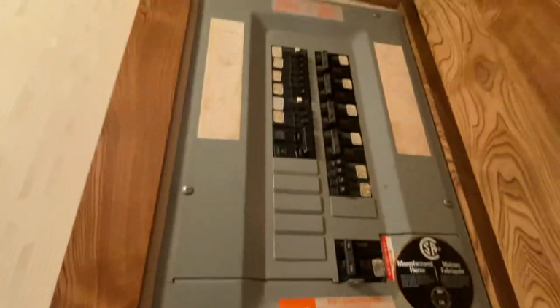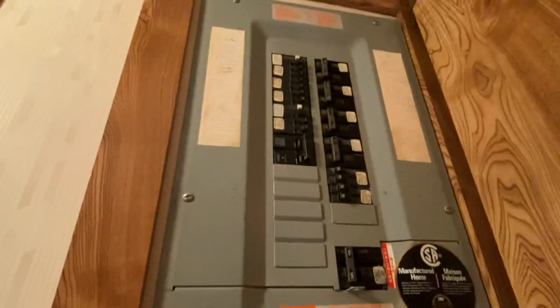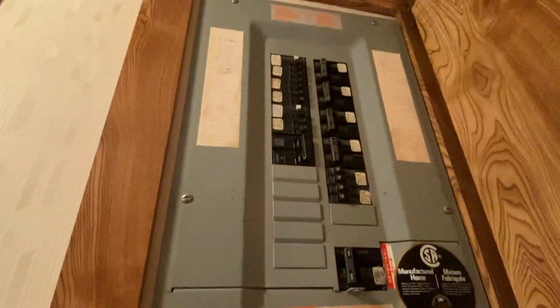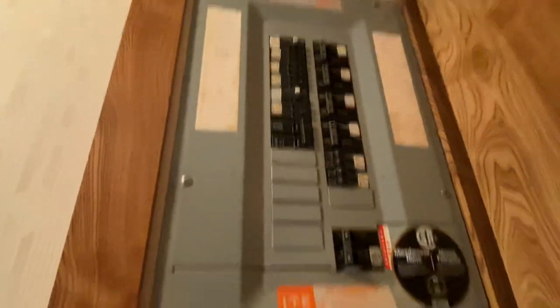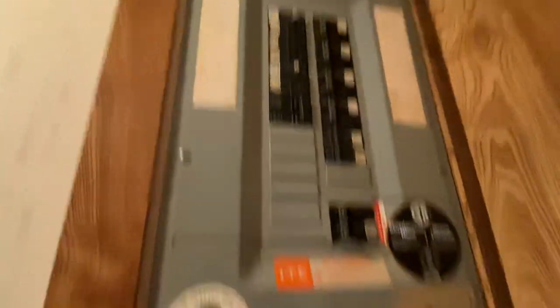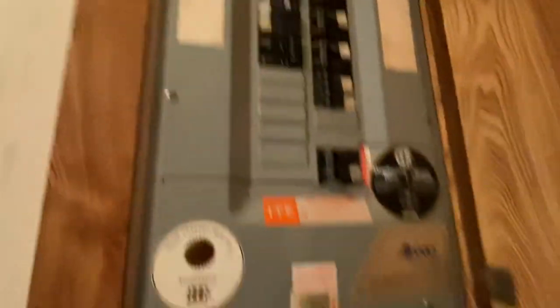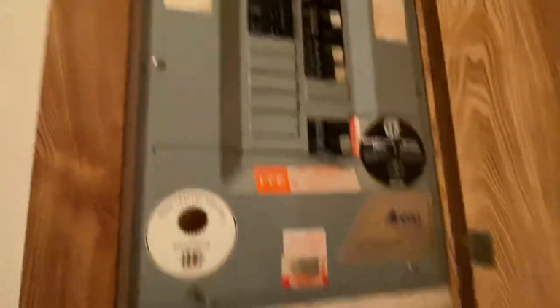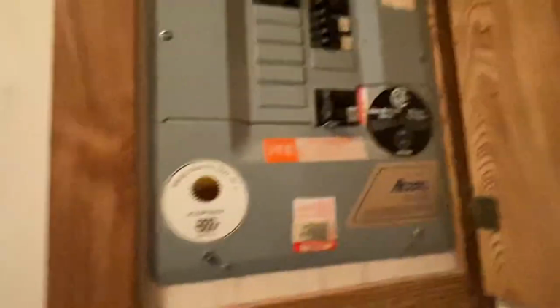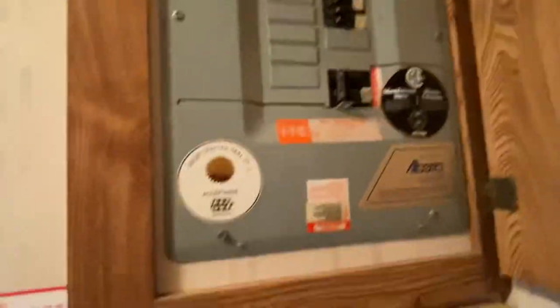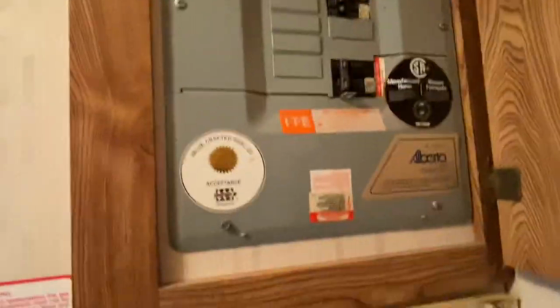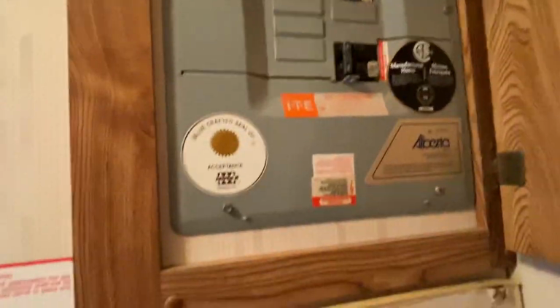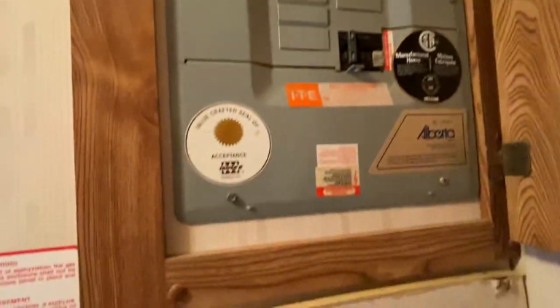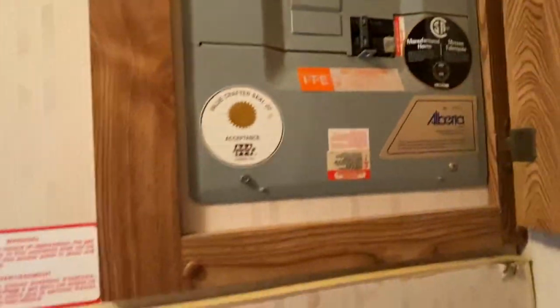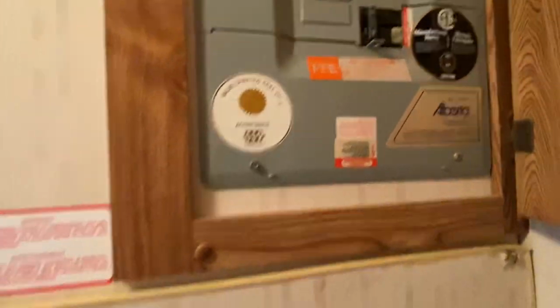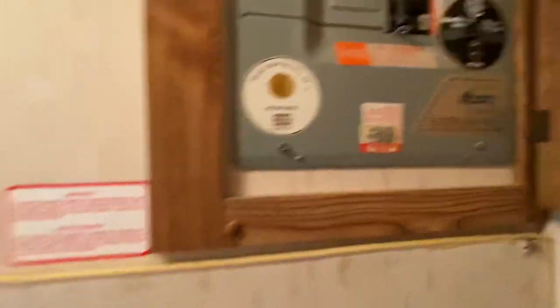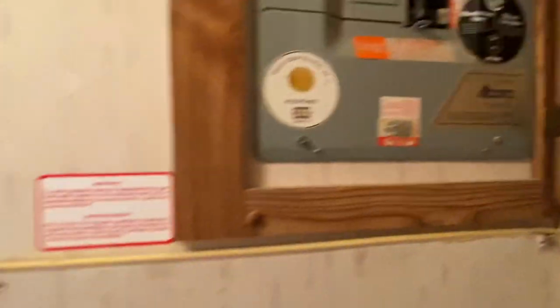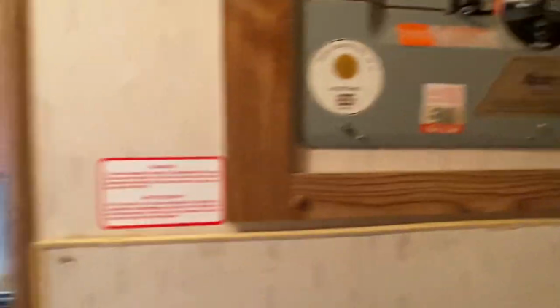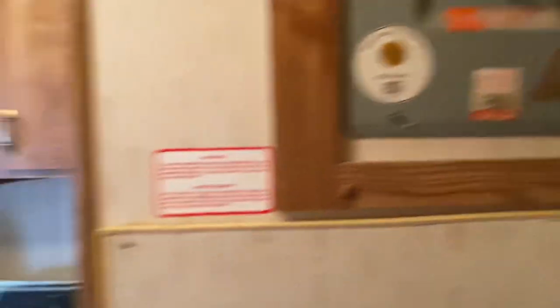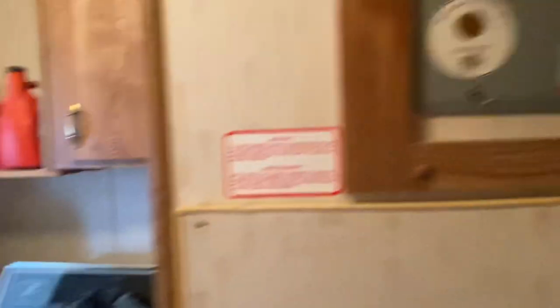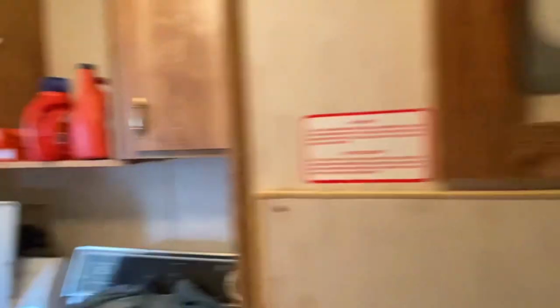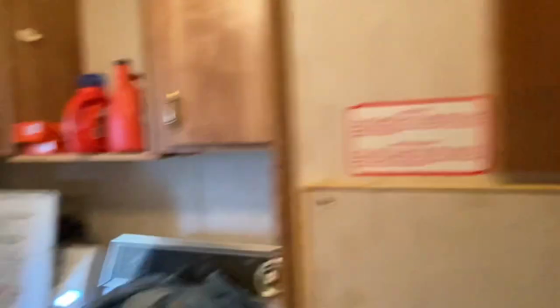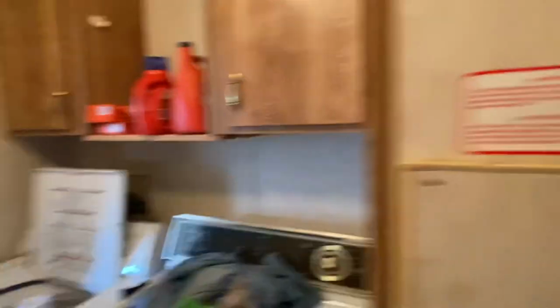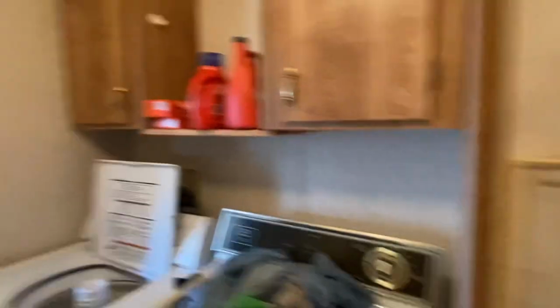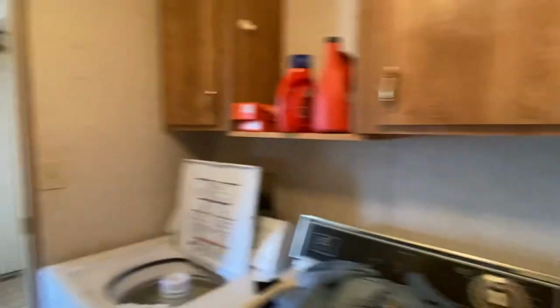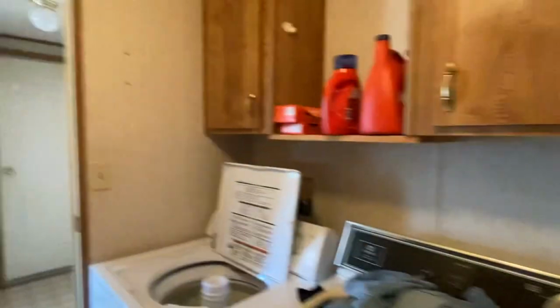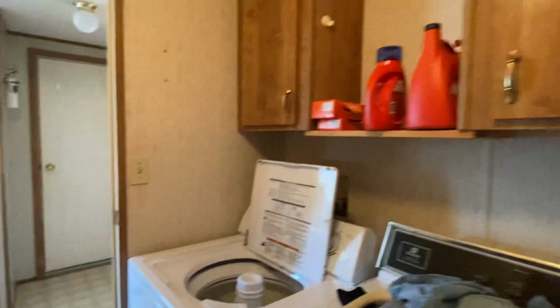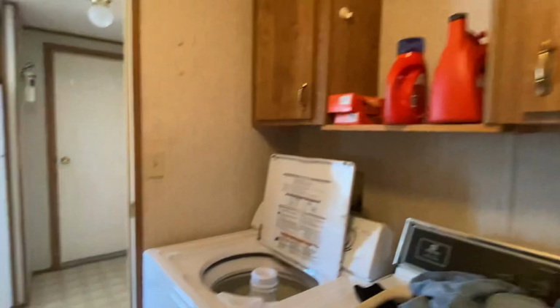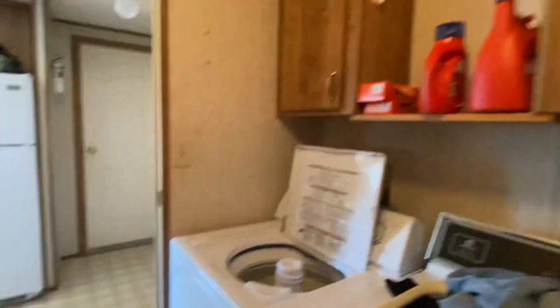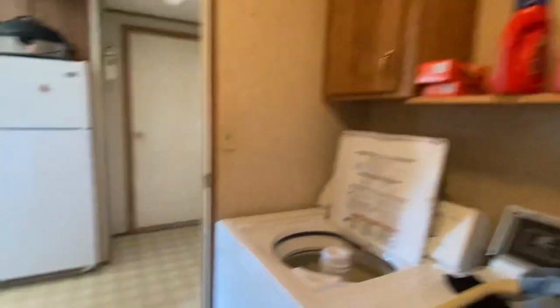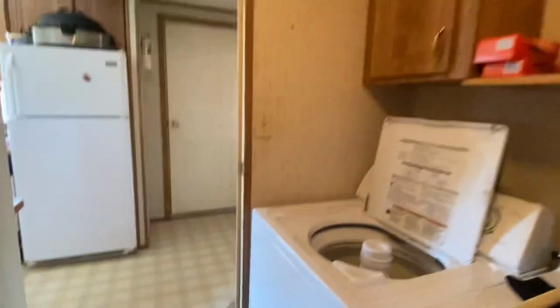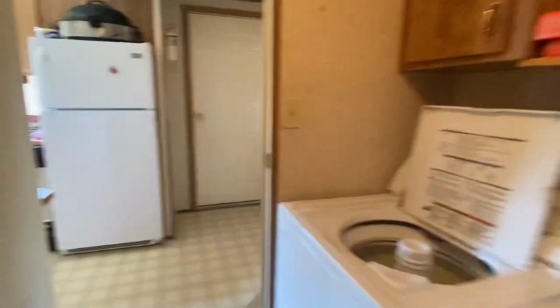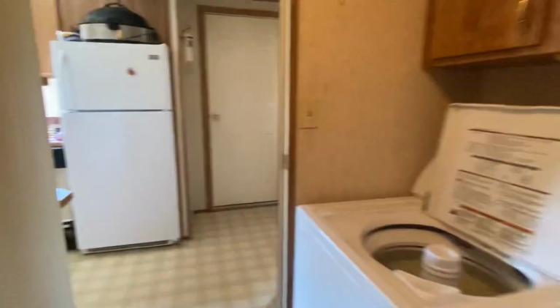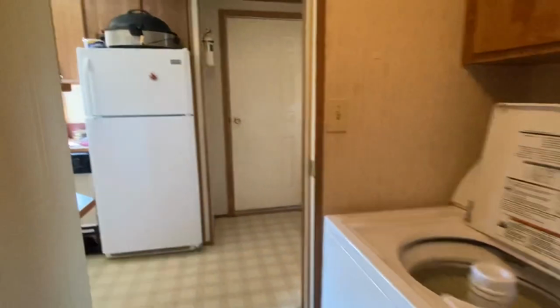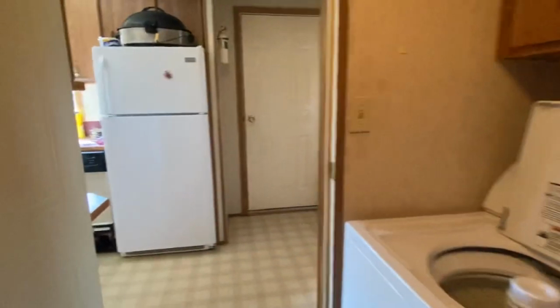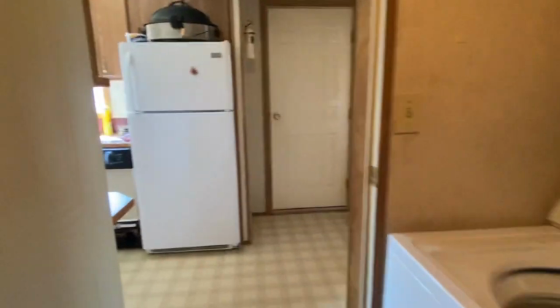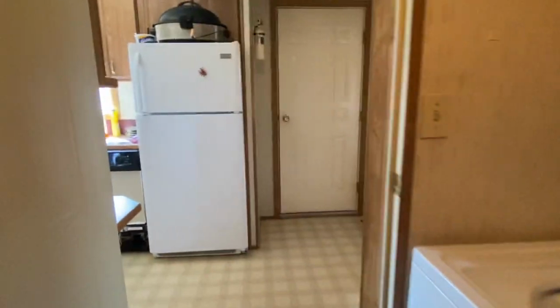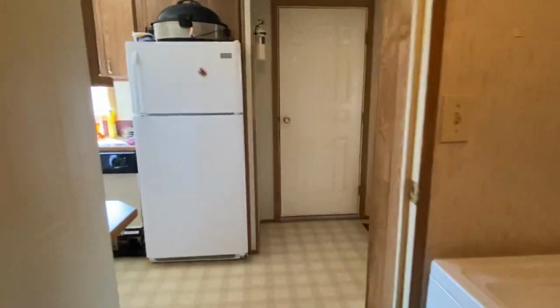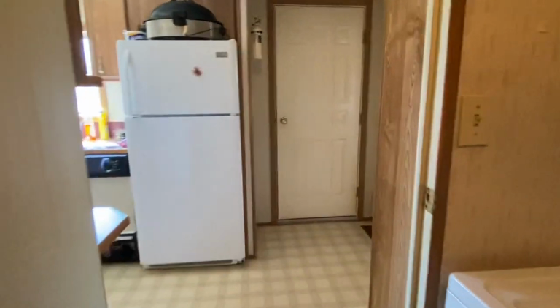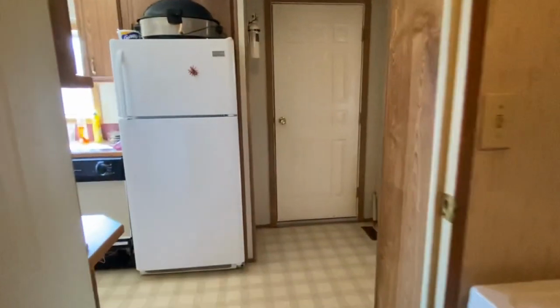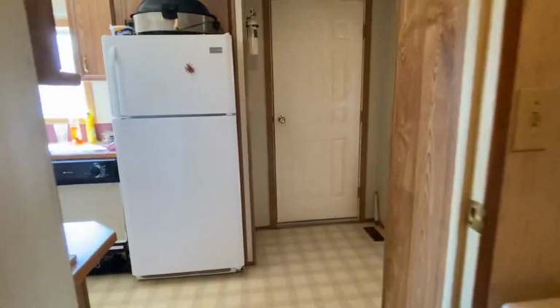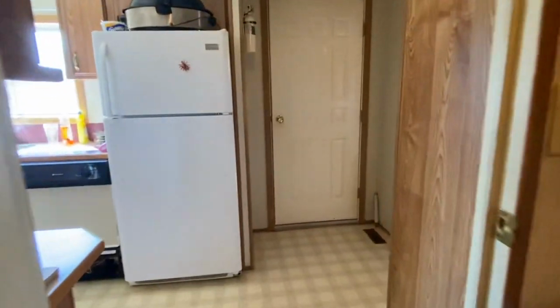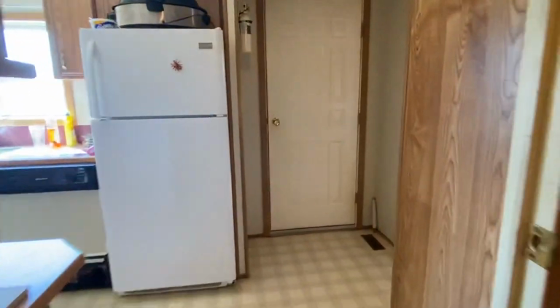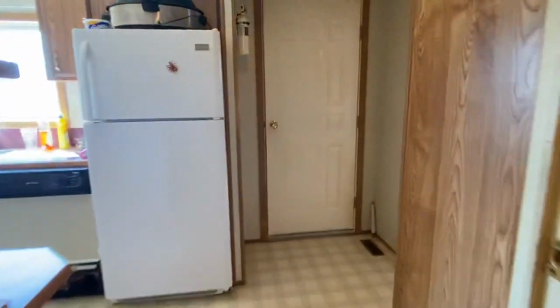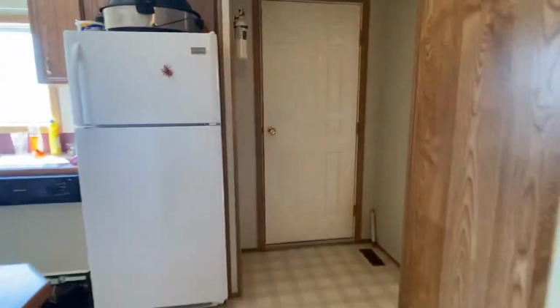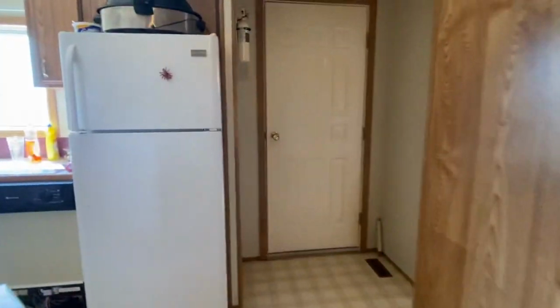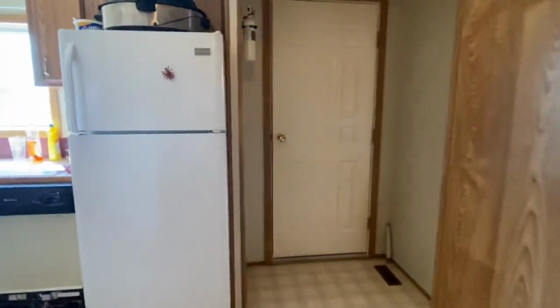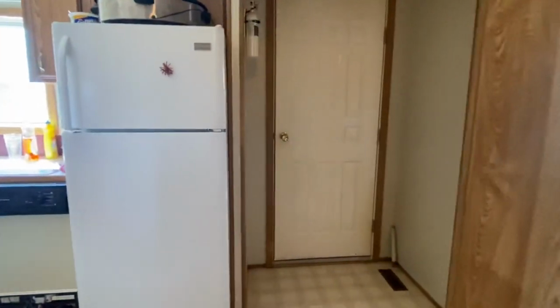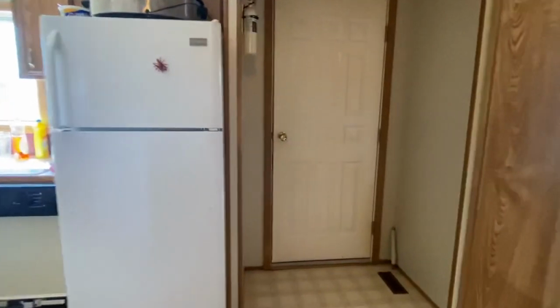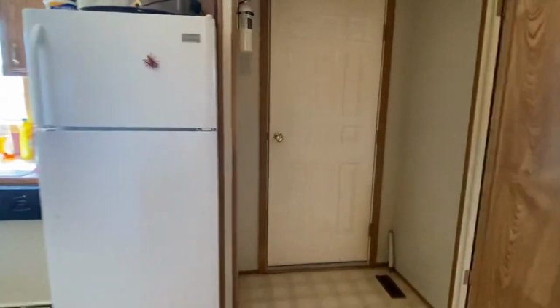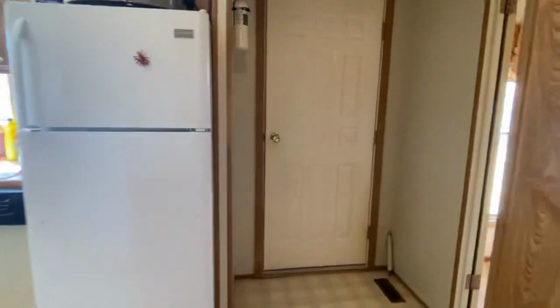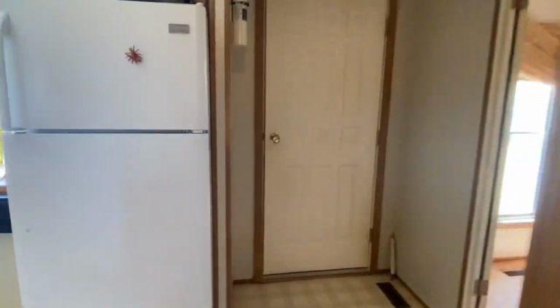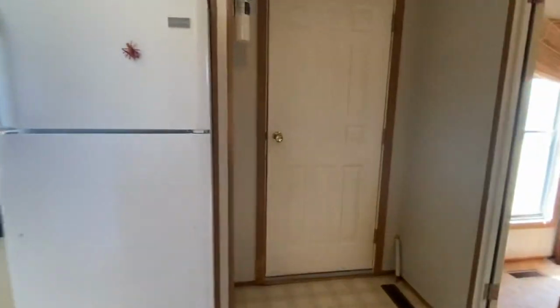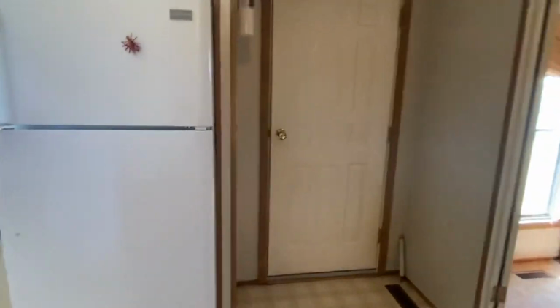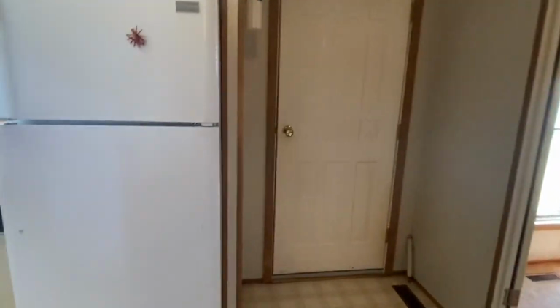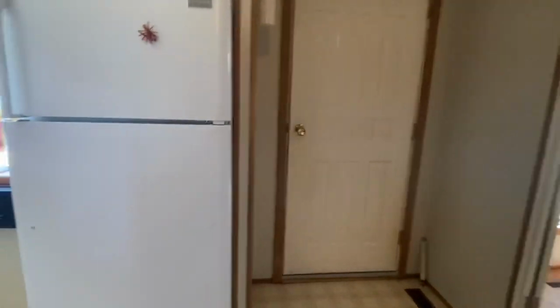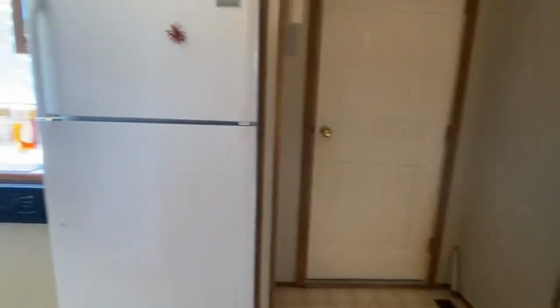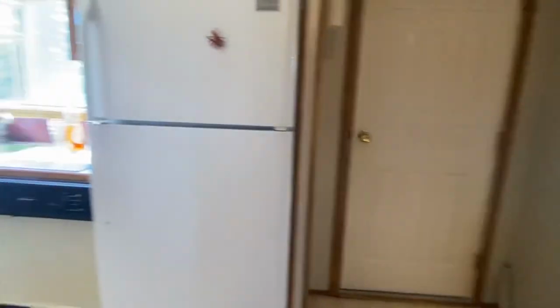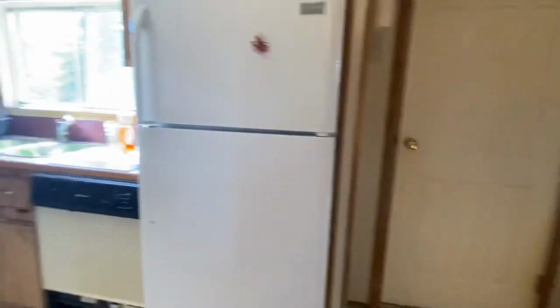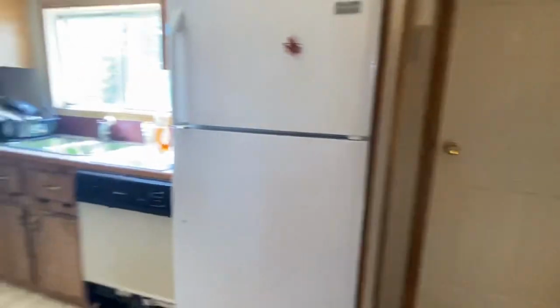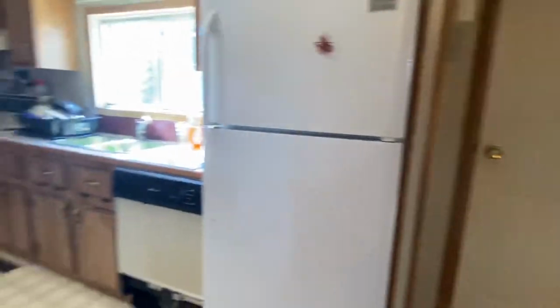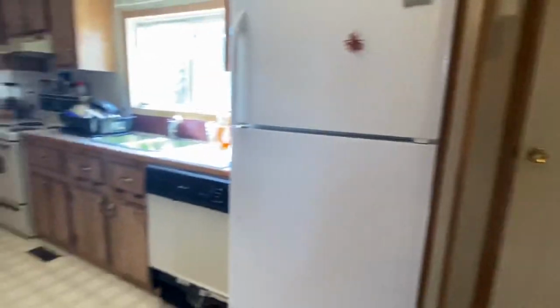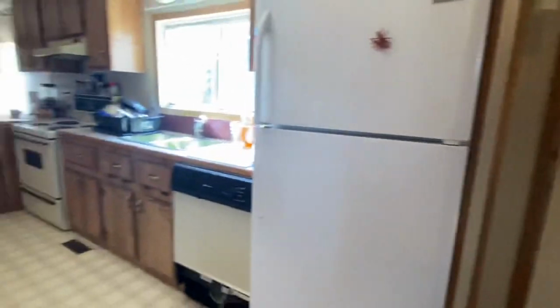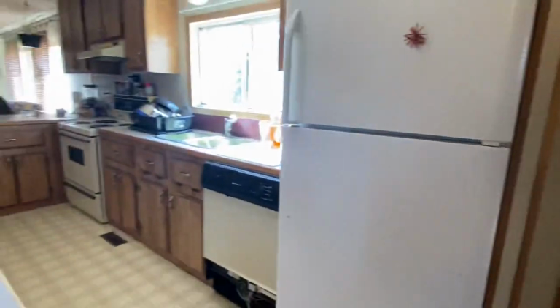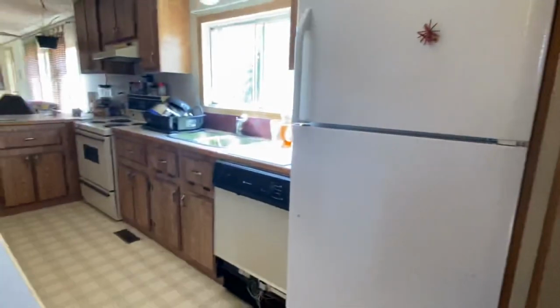Your hot water tank is back here and here's the electrical panel — lots of room if you want to add anything into the panel. There's also a back door here, so you have two entrances into the home.